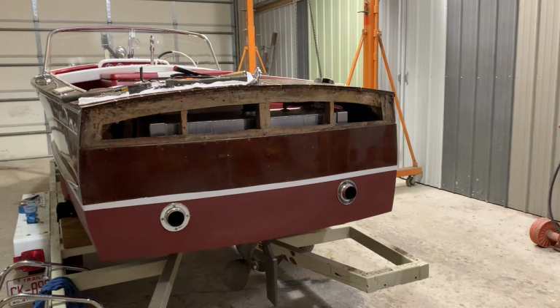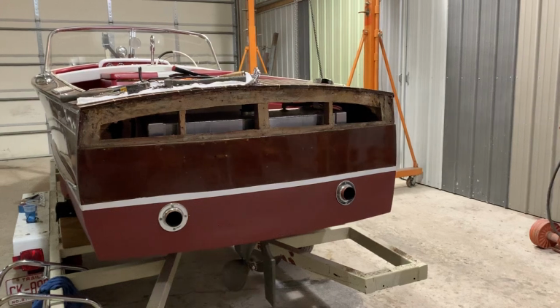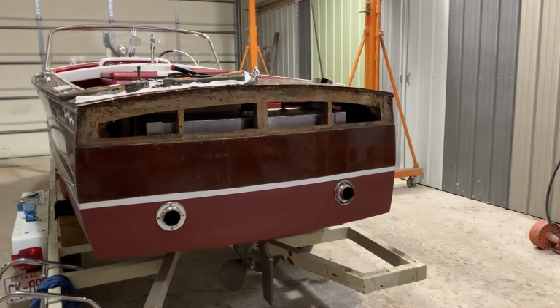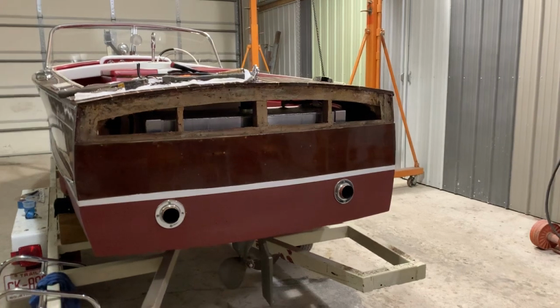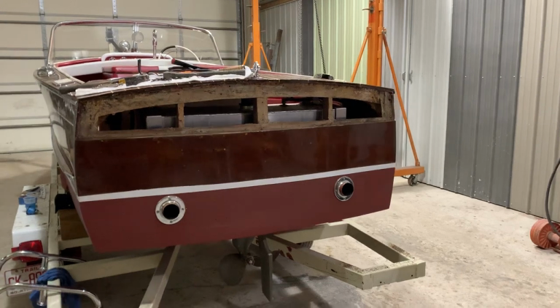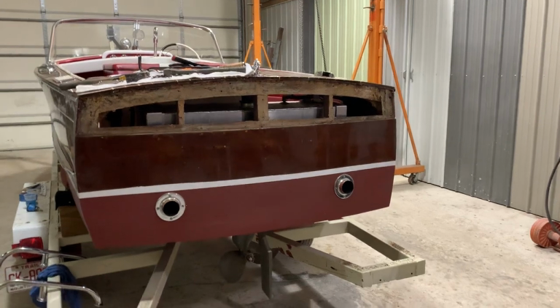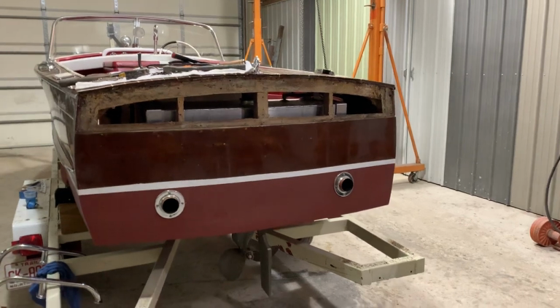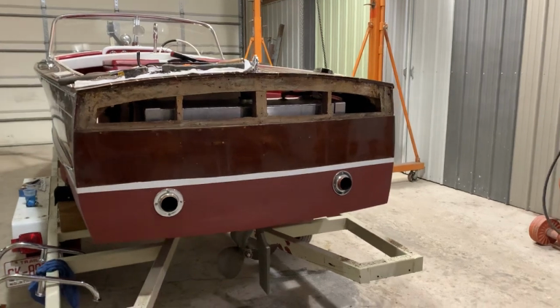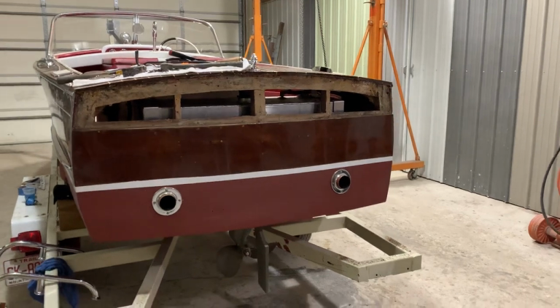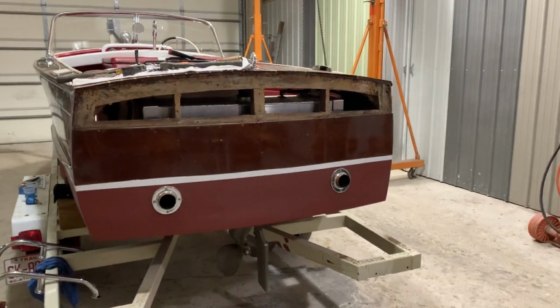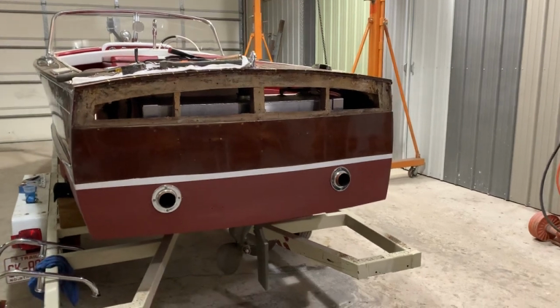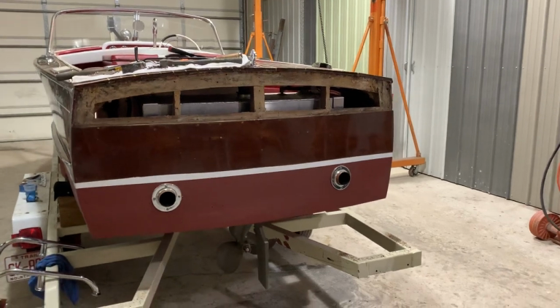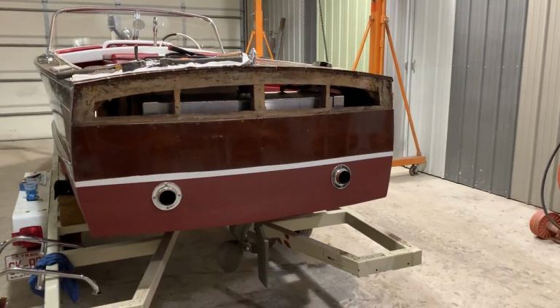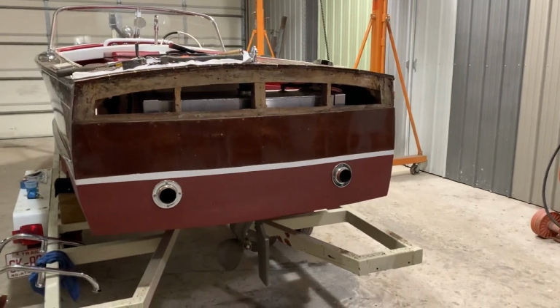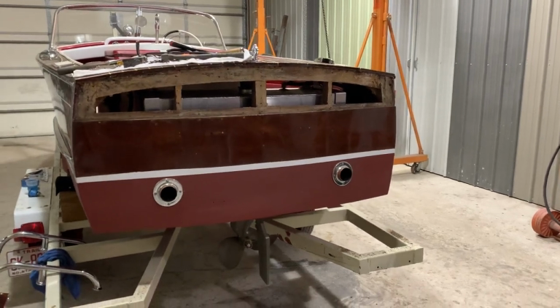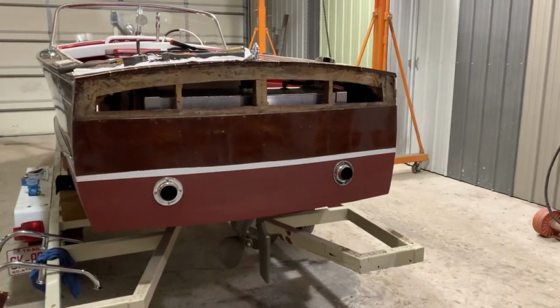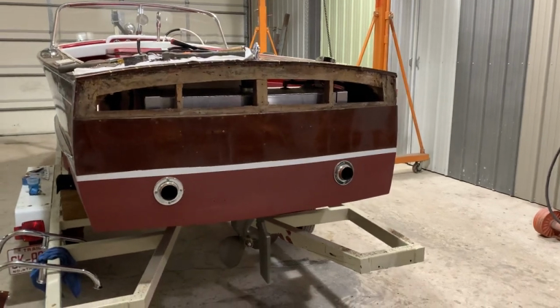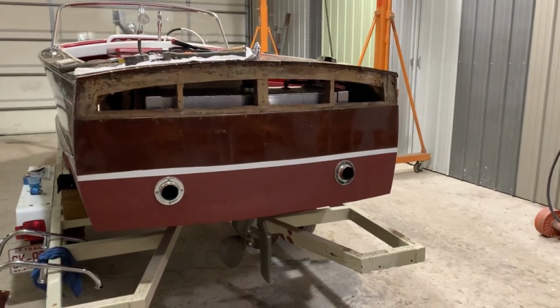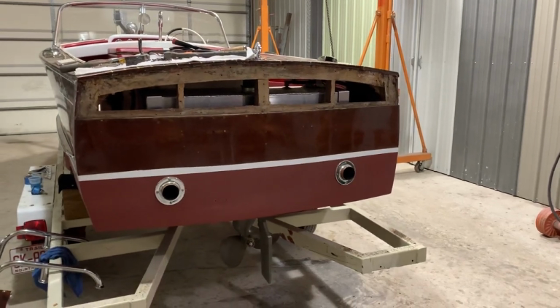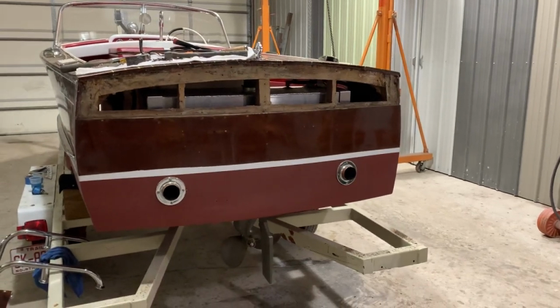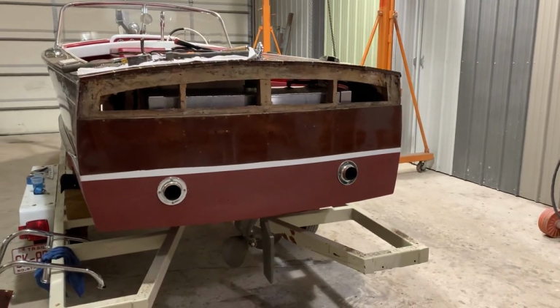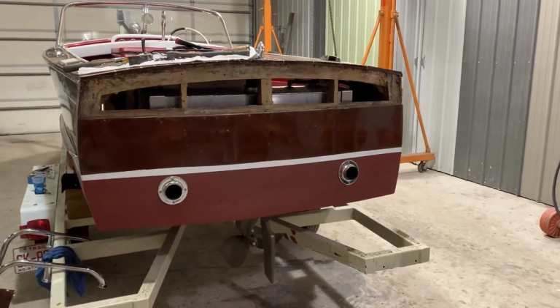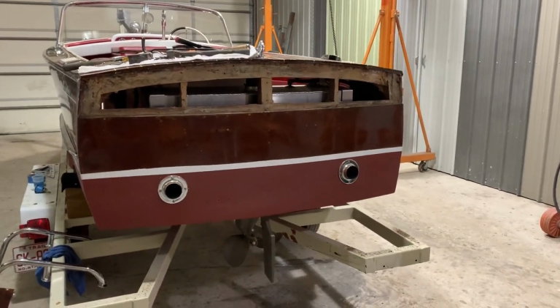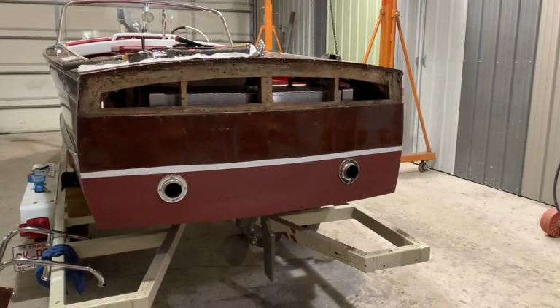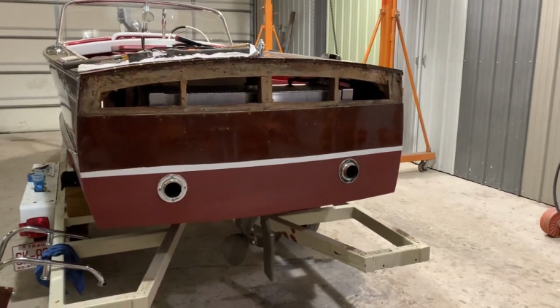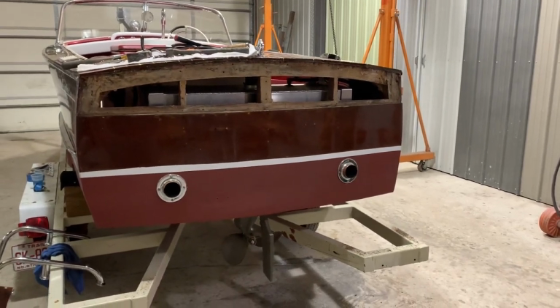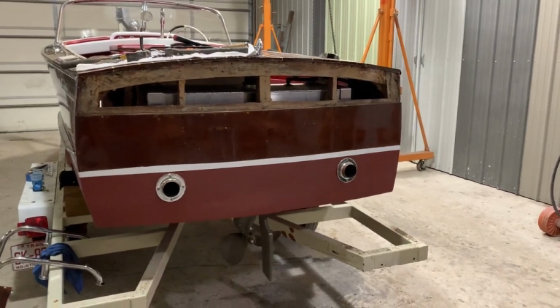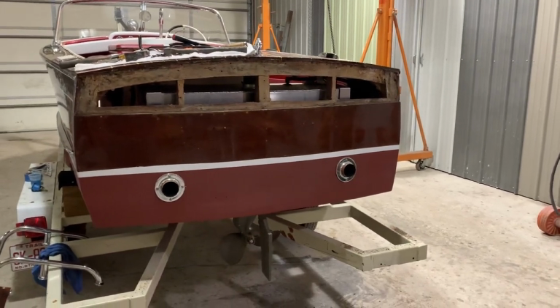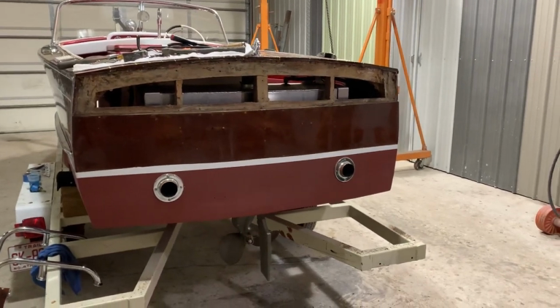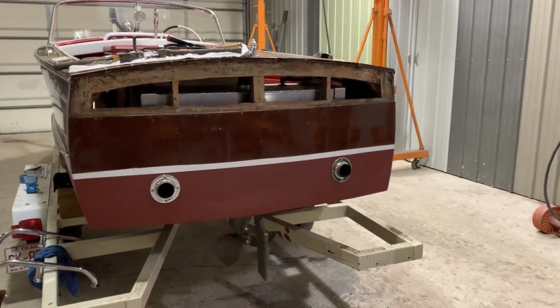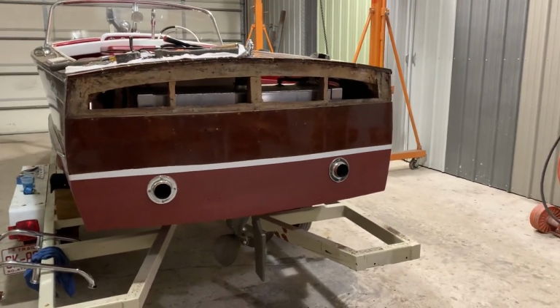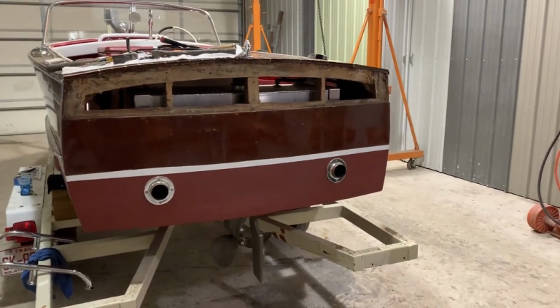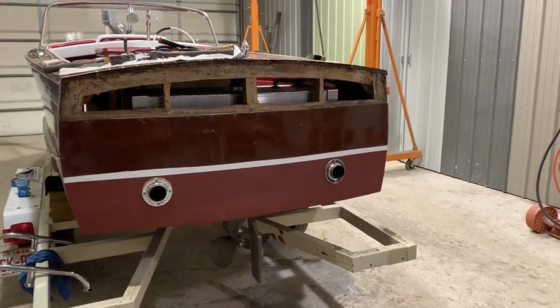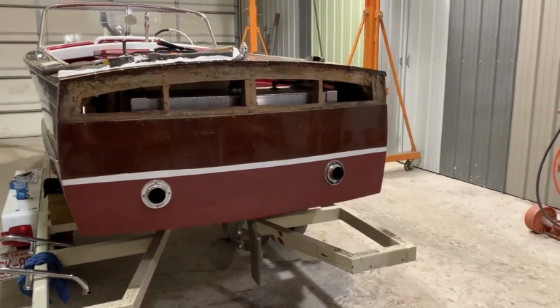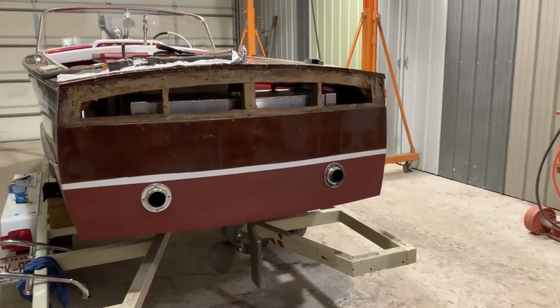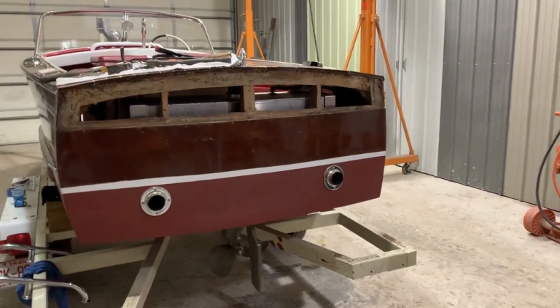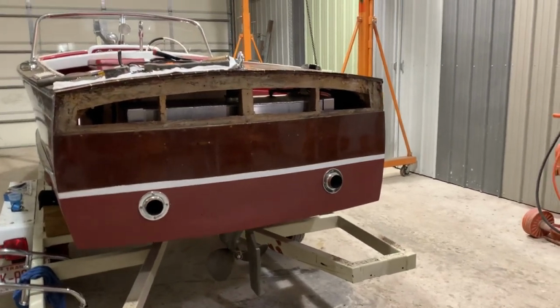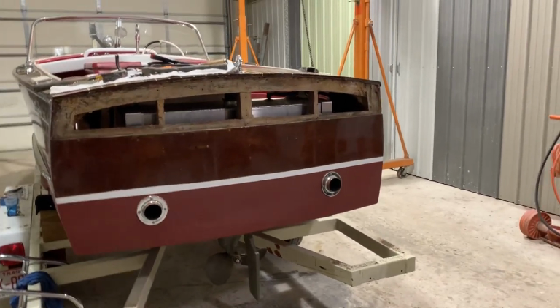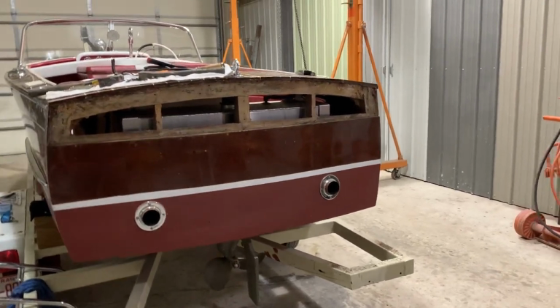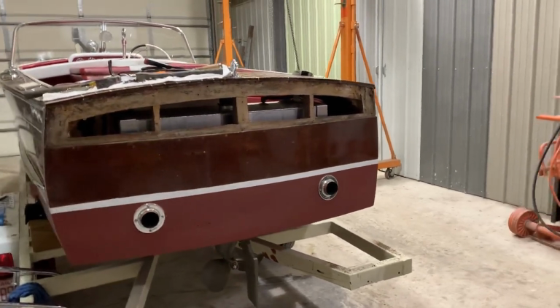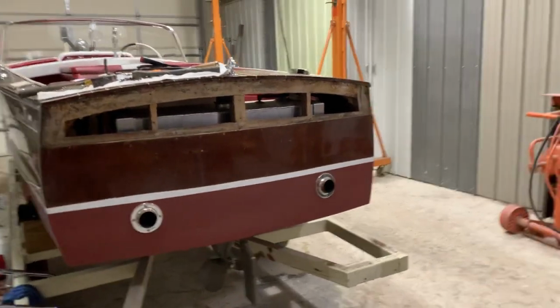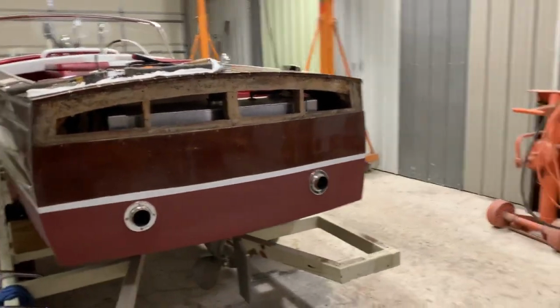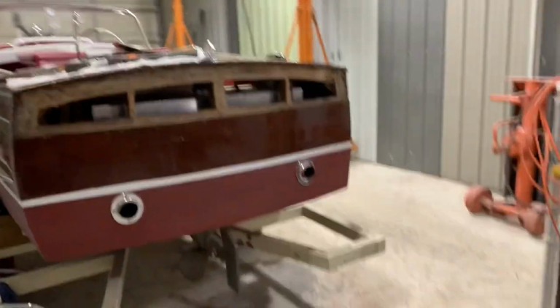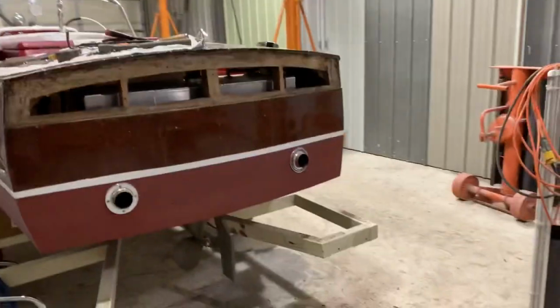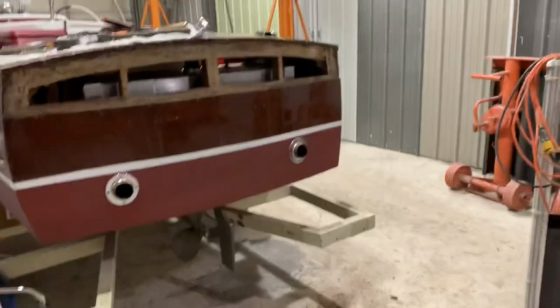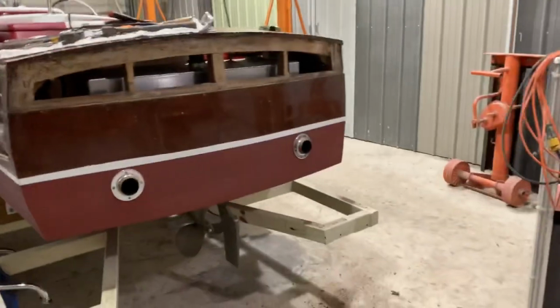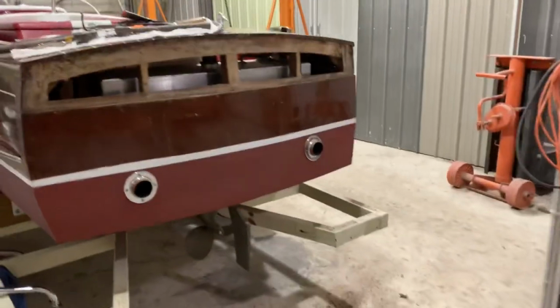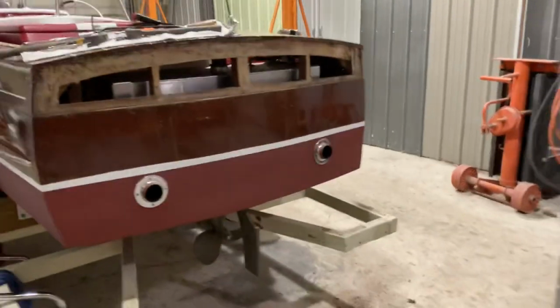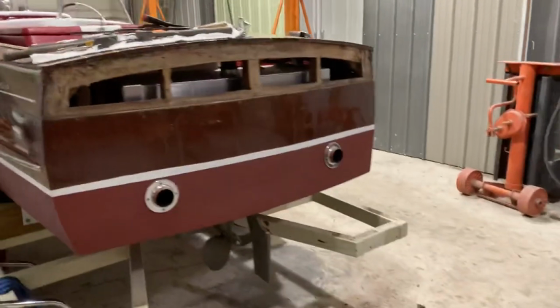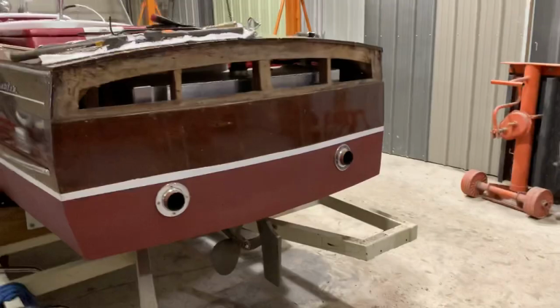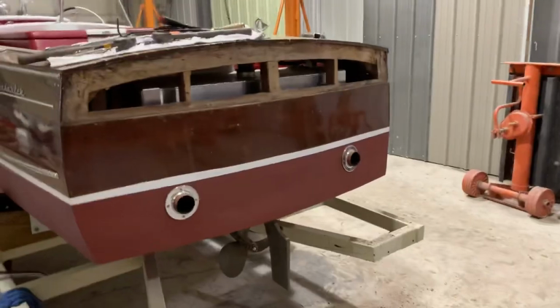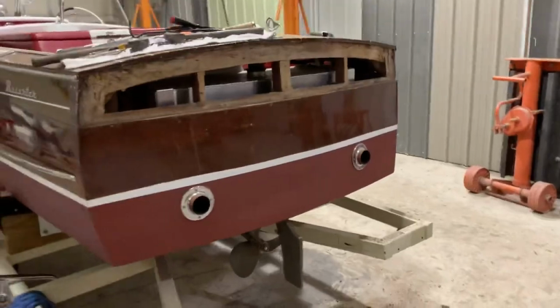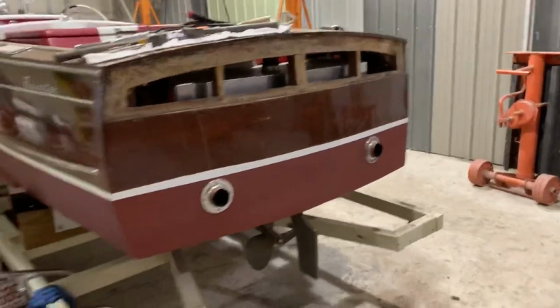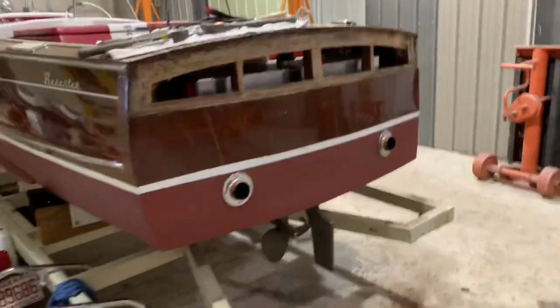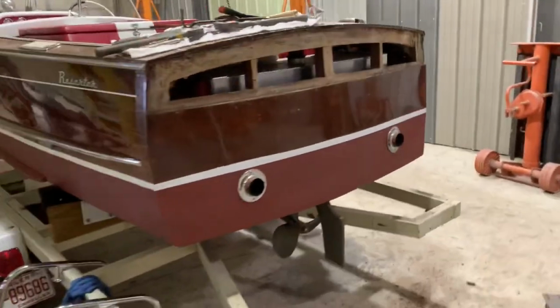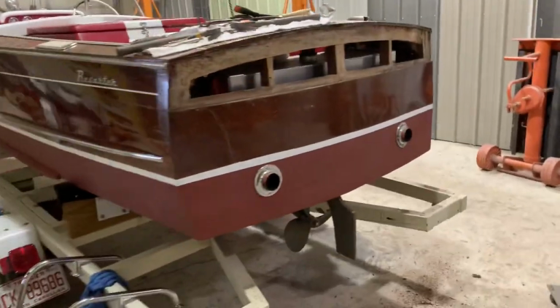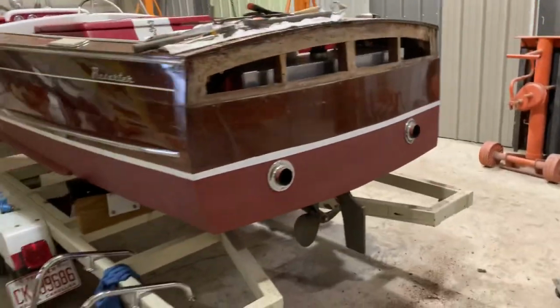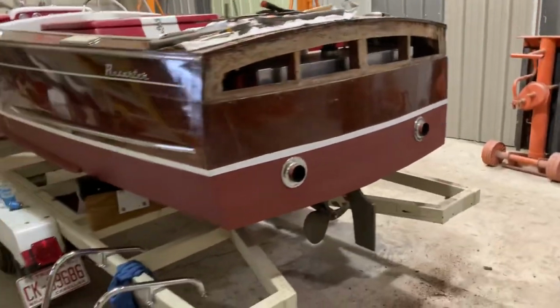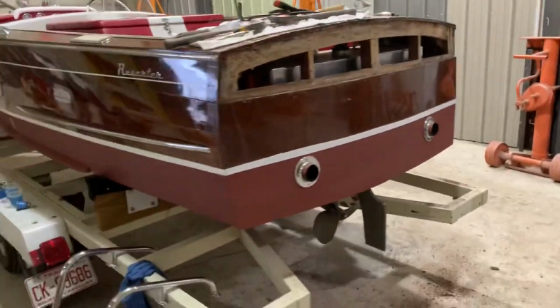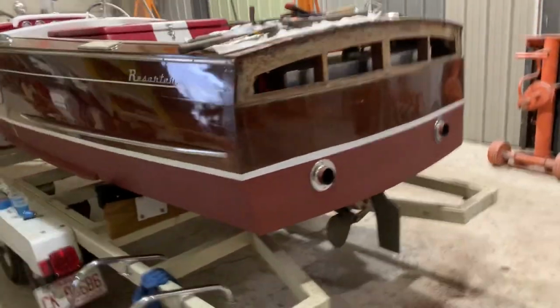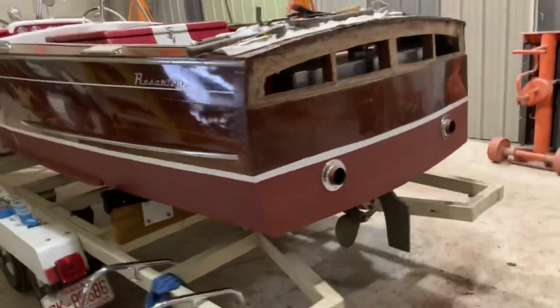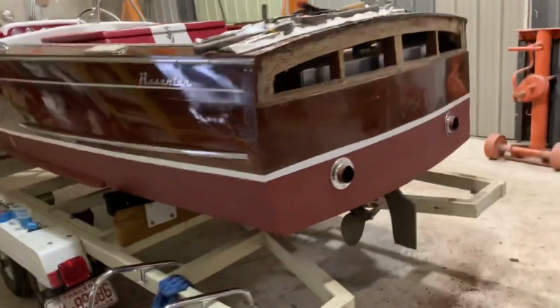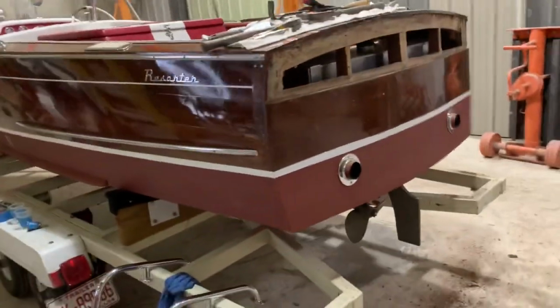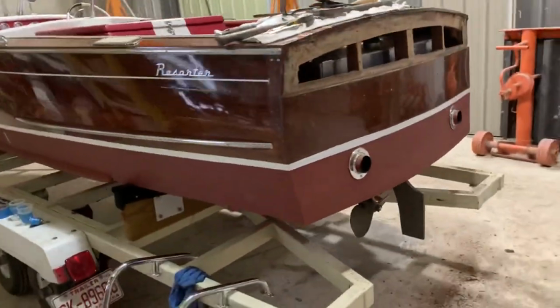Paul, I just wanted to show you the speed slot in the transom of your boat that increases the speed to 10 miles an hour.